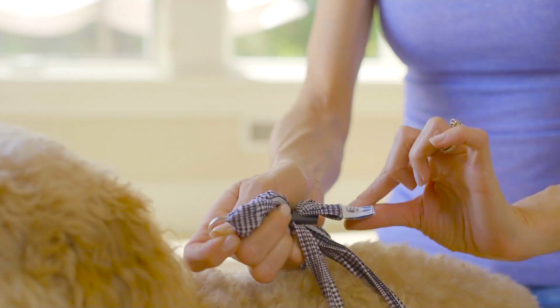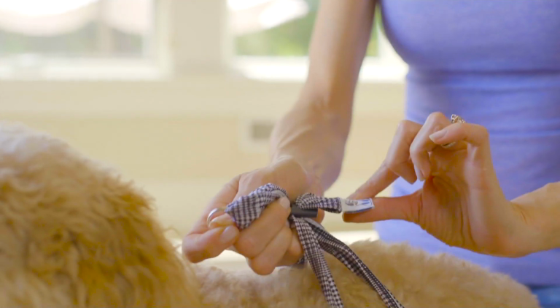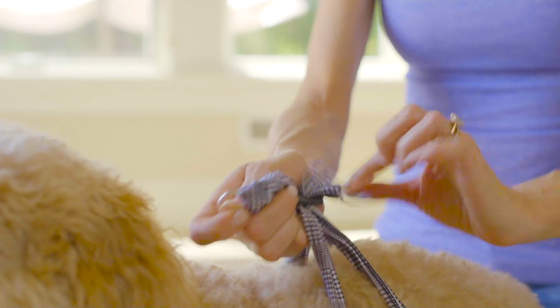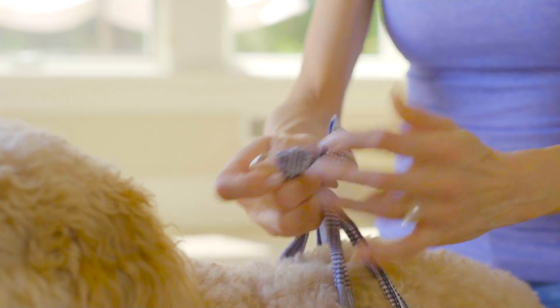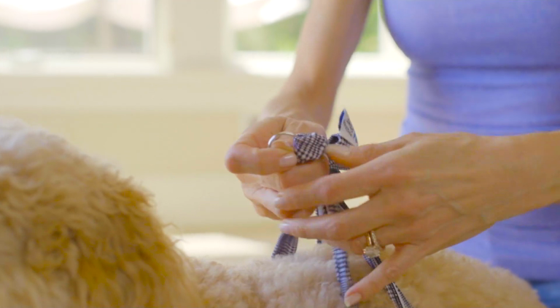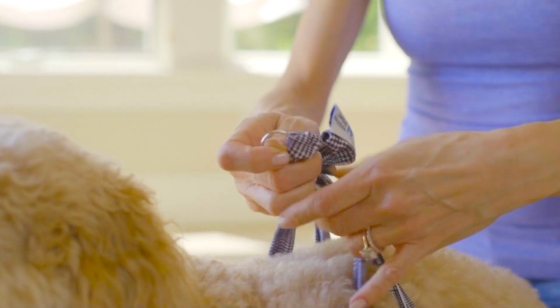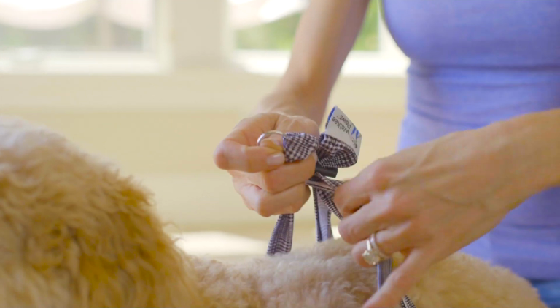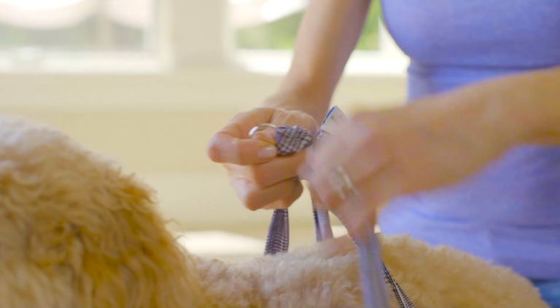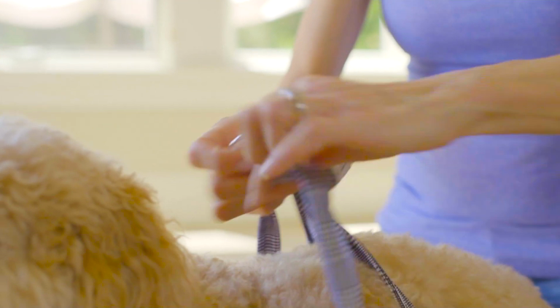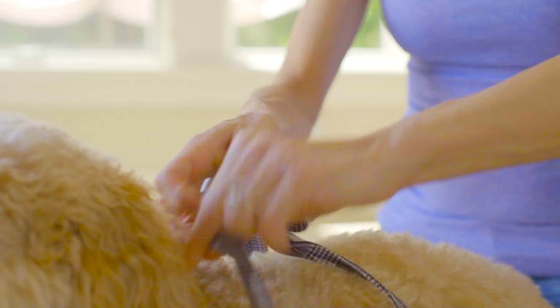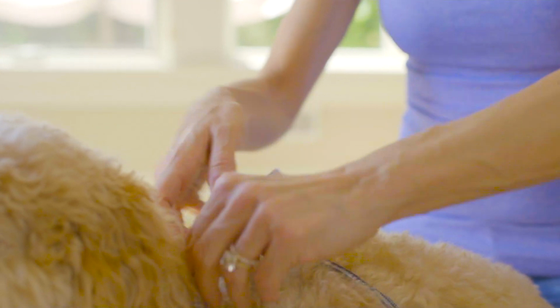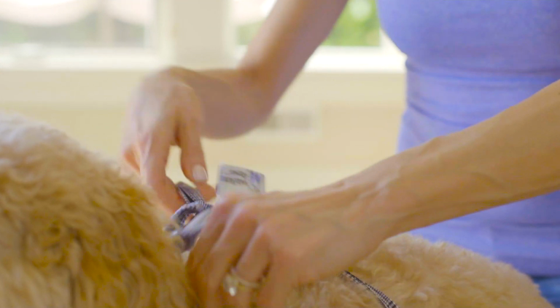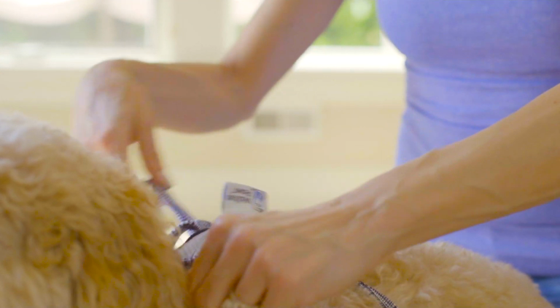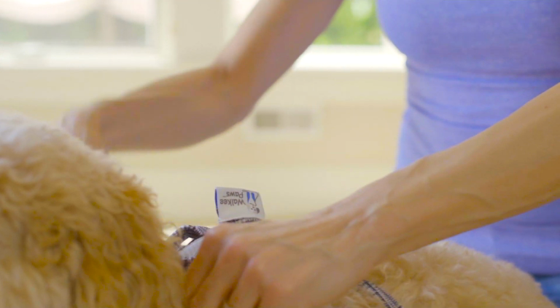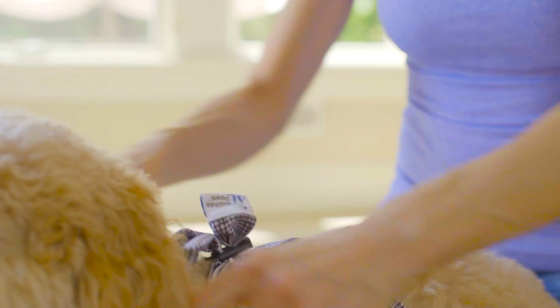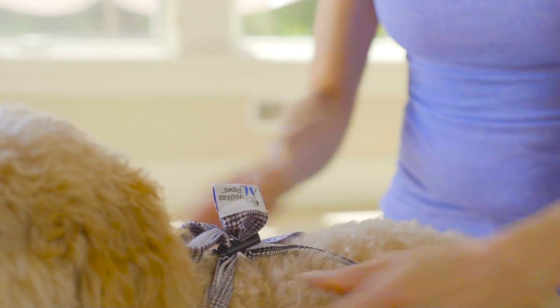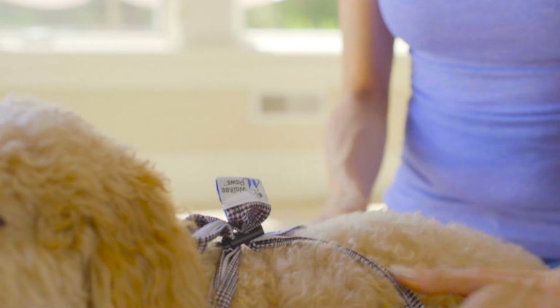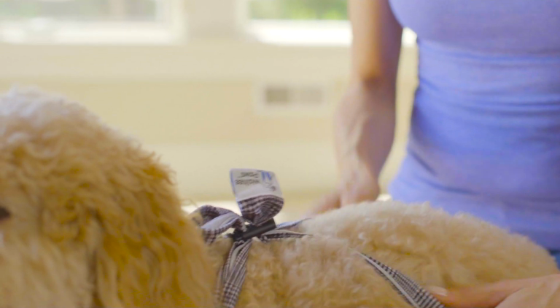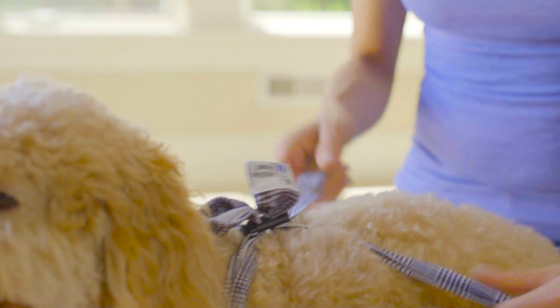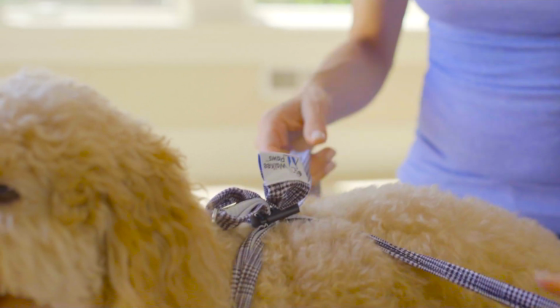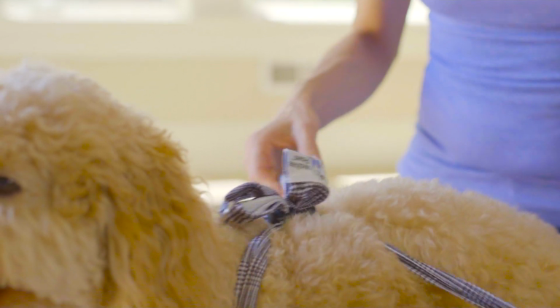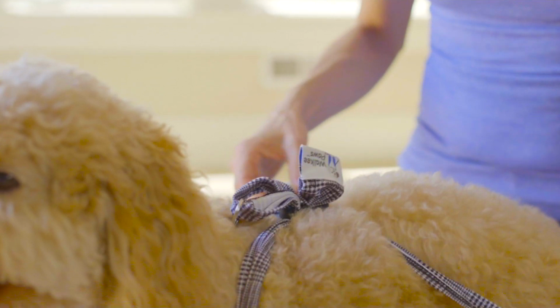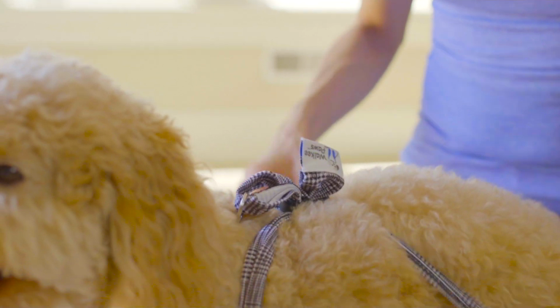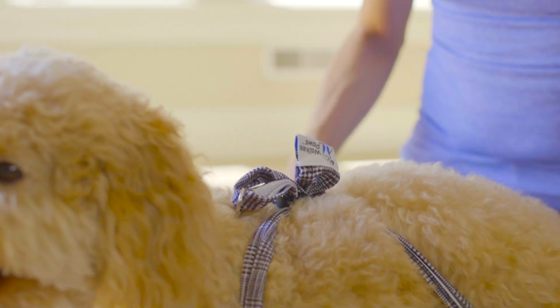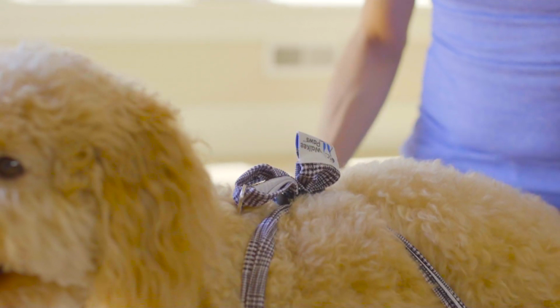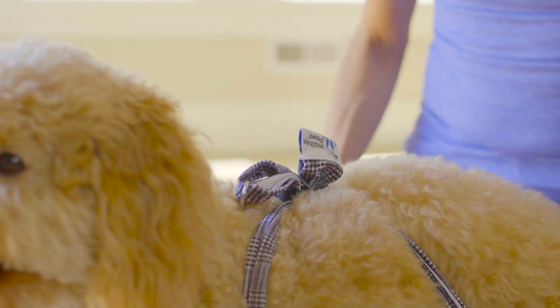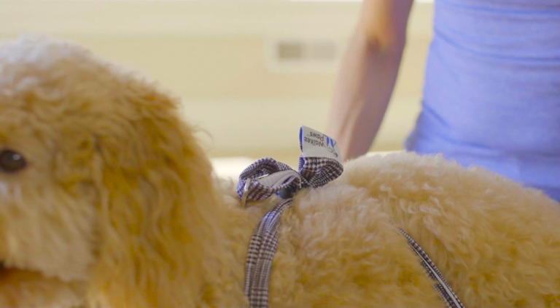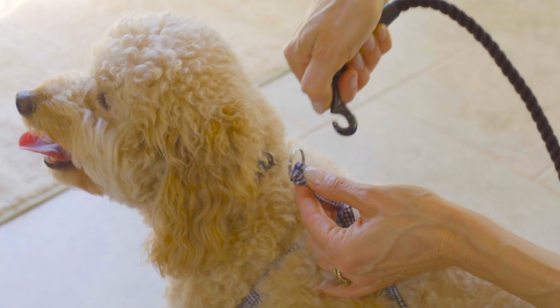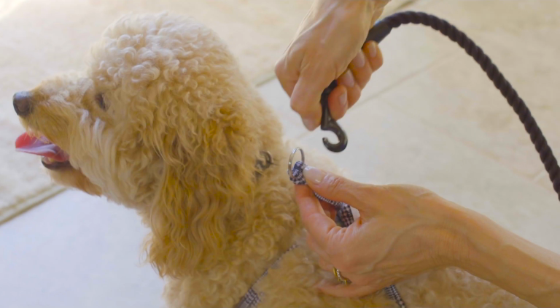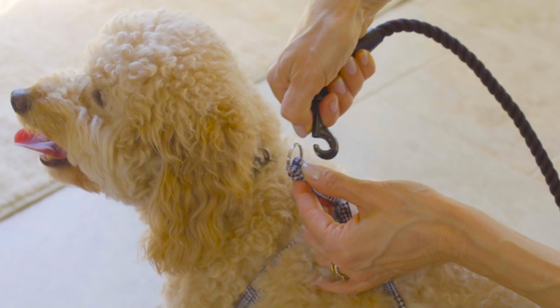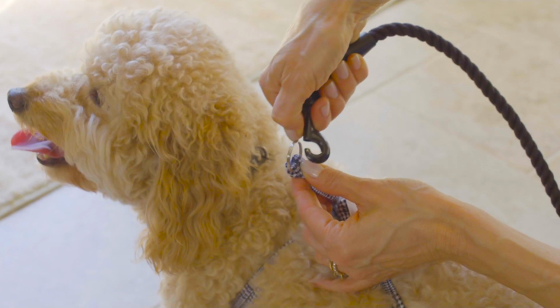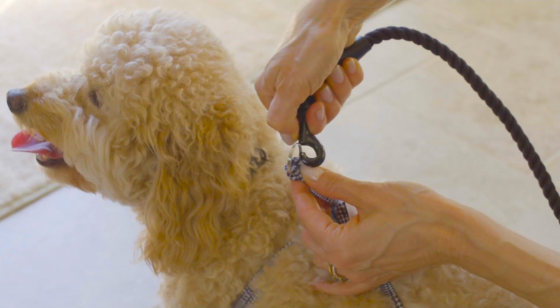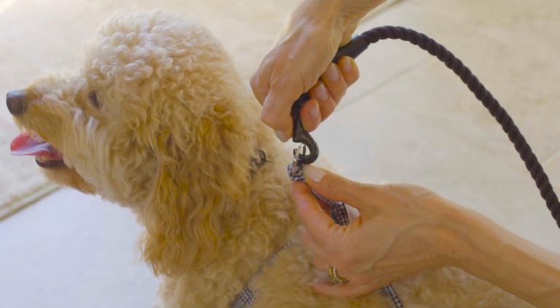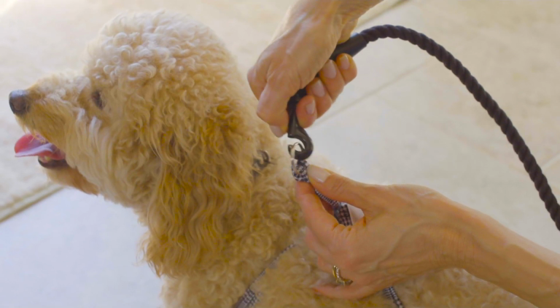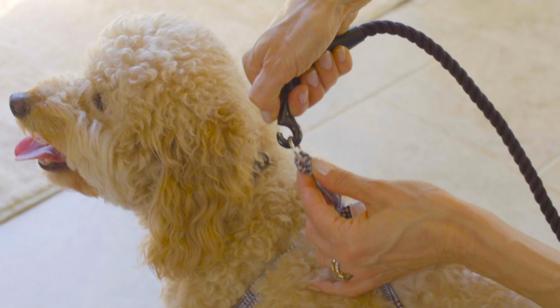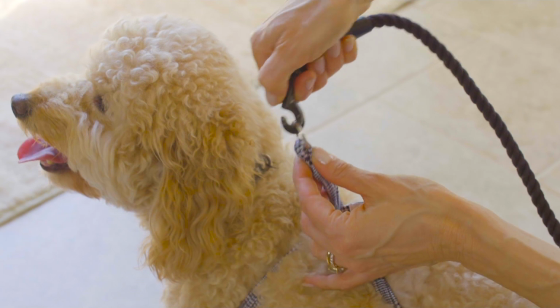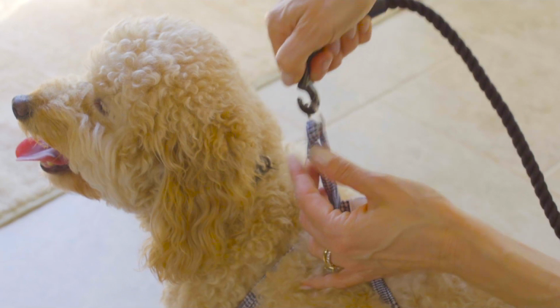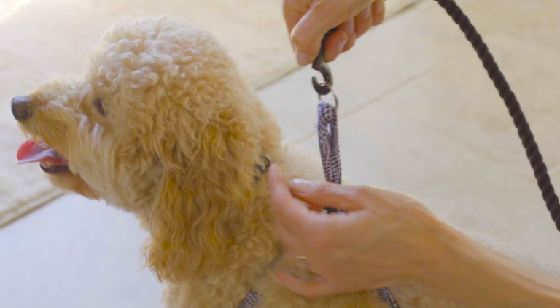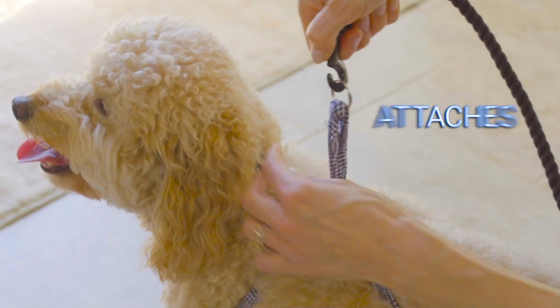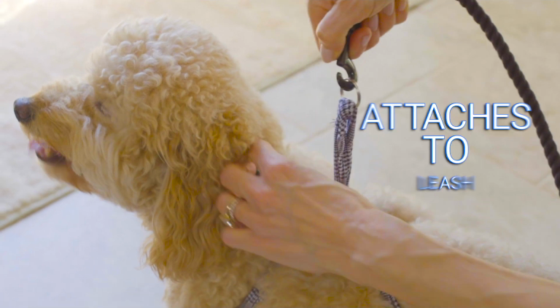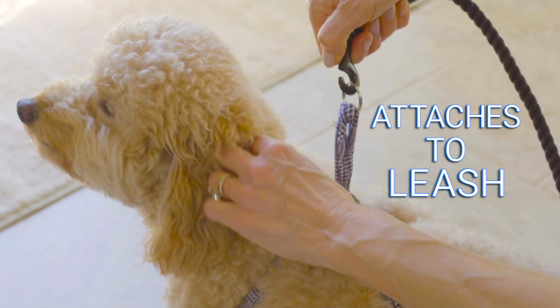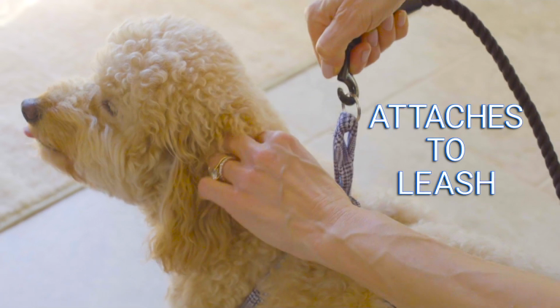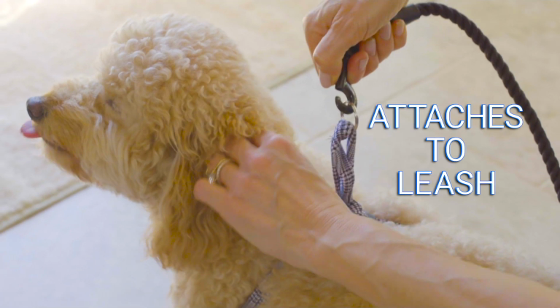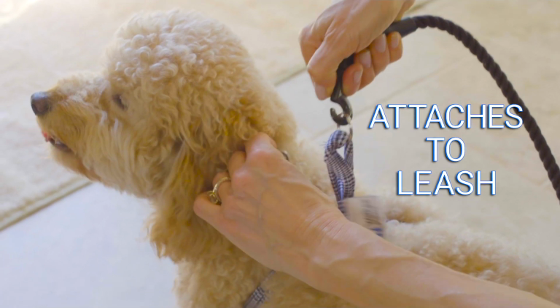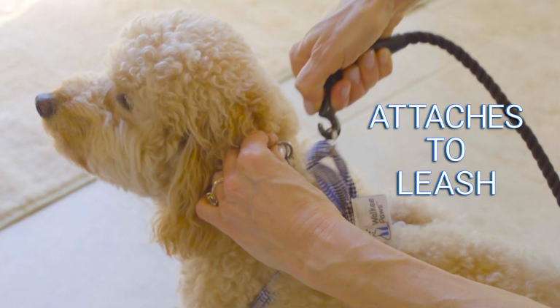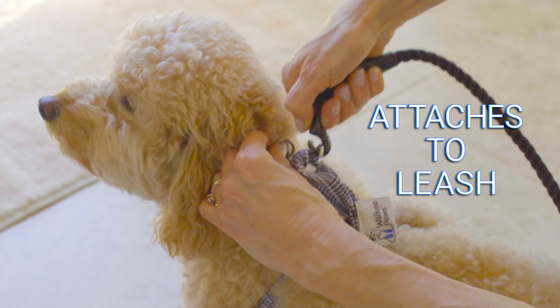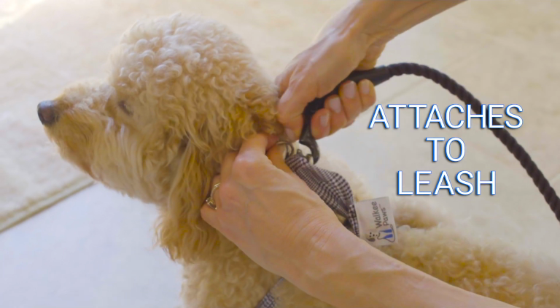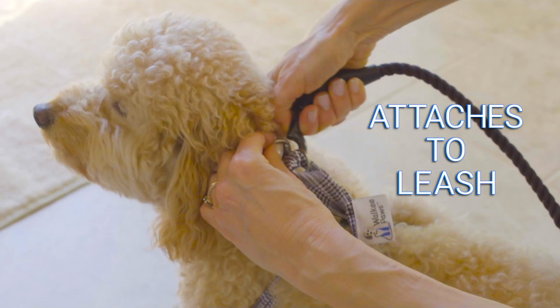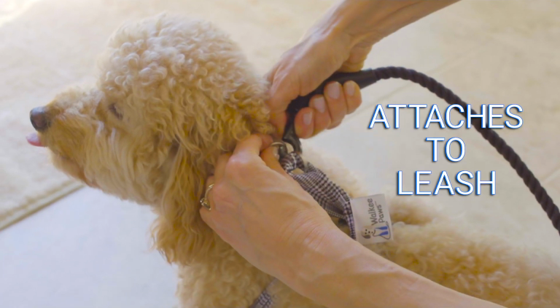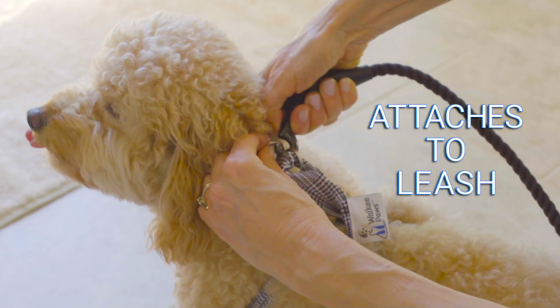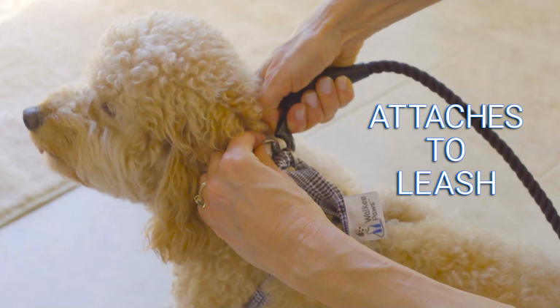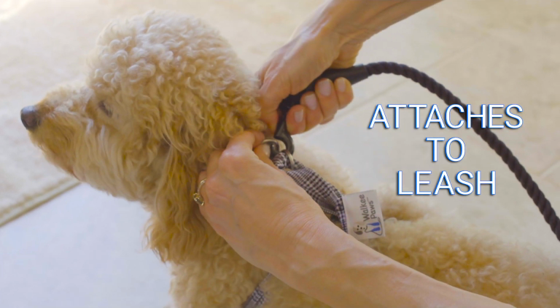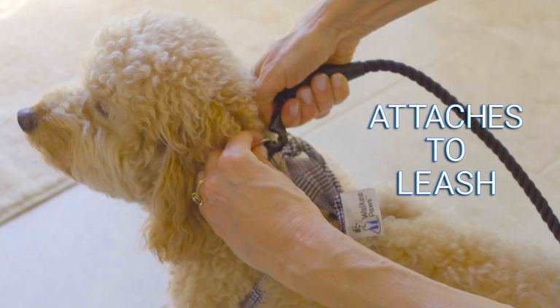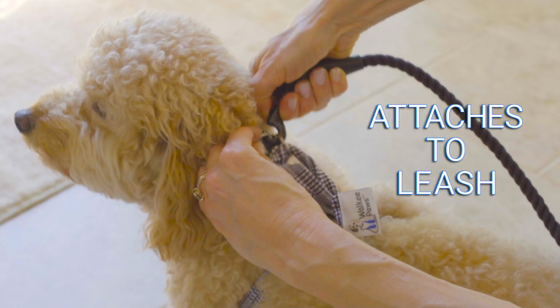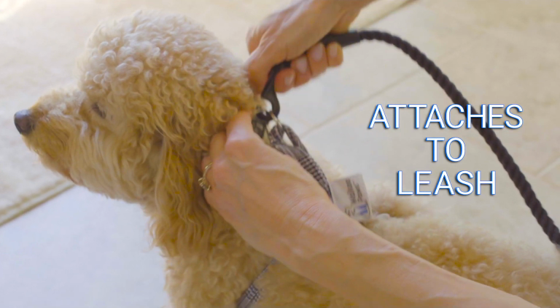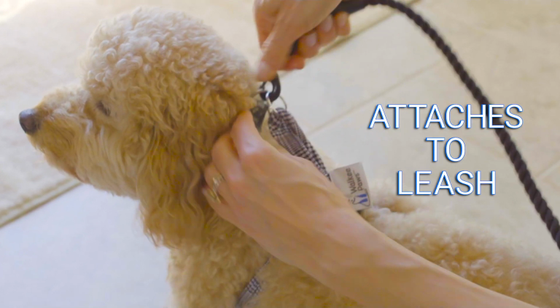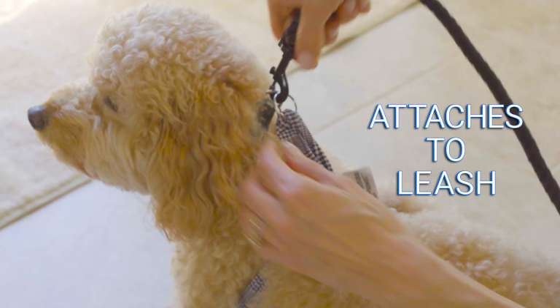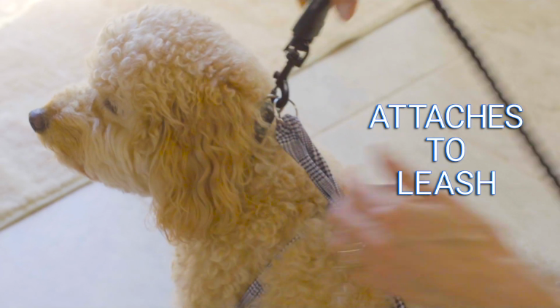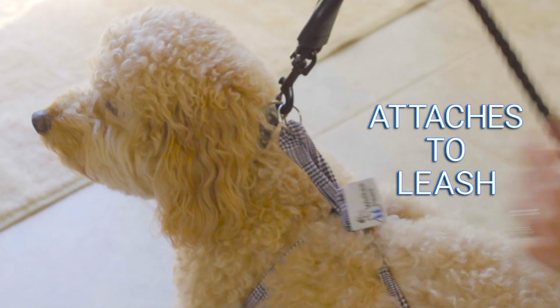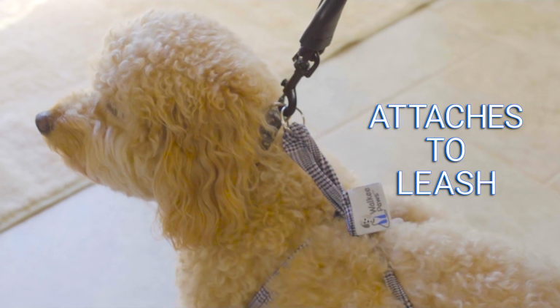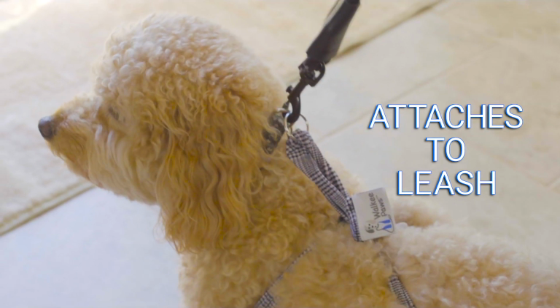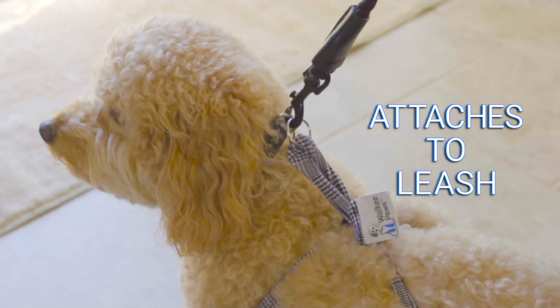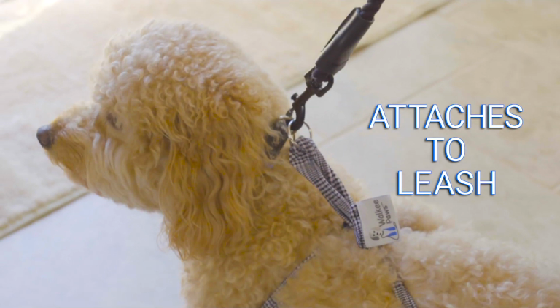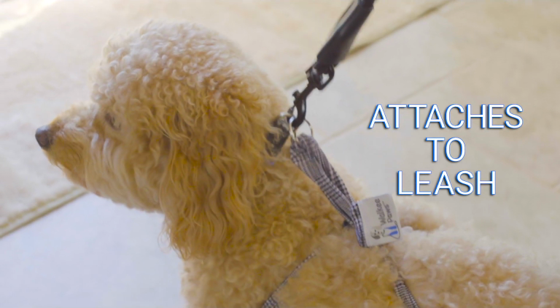Make sure to position the stopper closer to your dog's shoulders. For extra security, you can attach the leash to the ring to ensure Walkie Paws stays put.